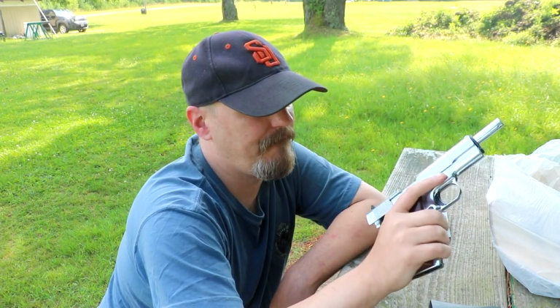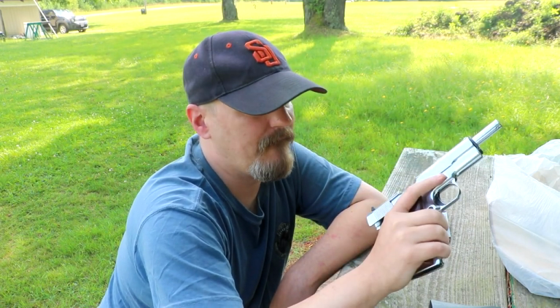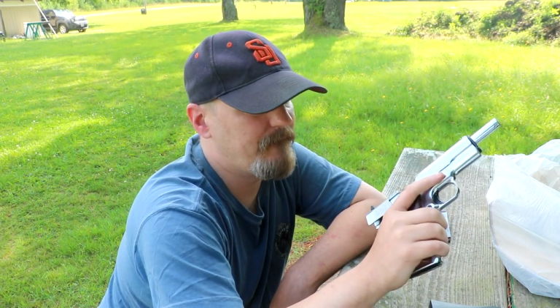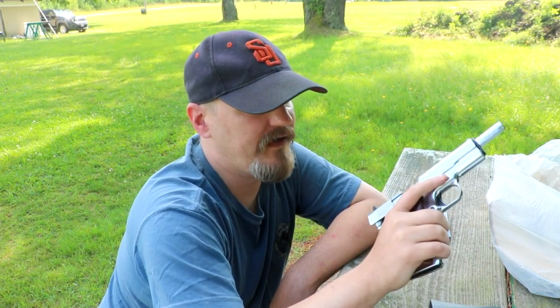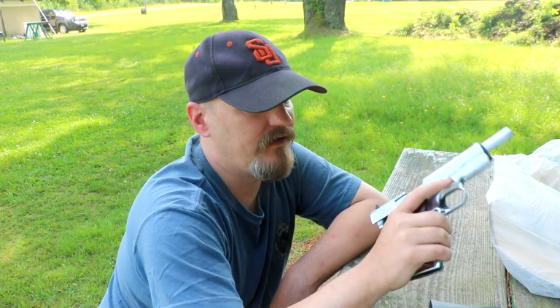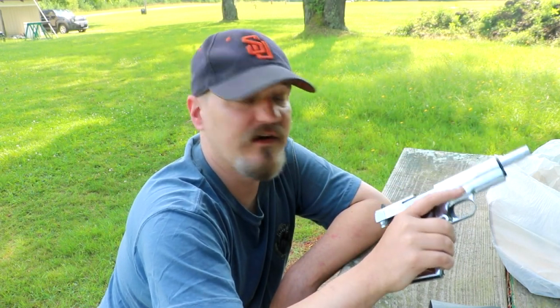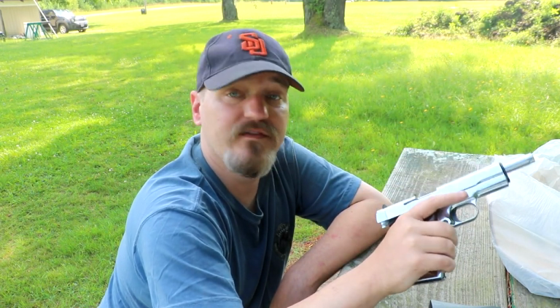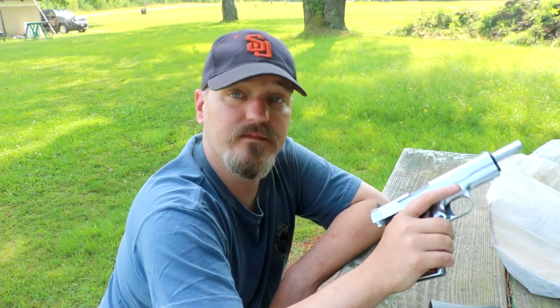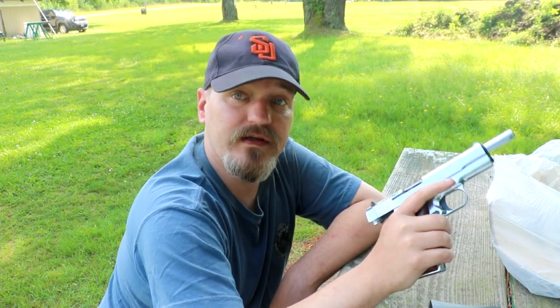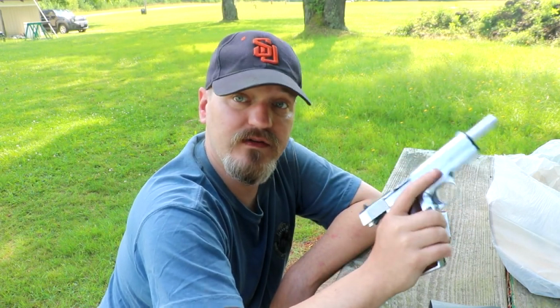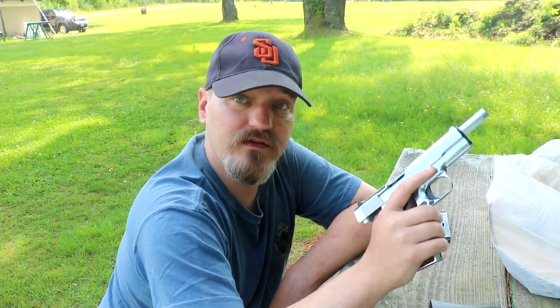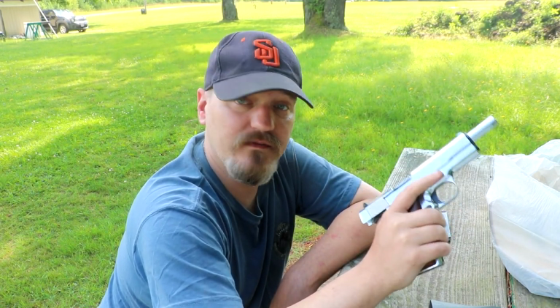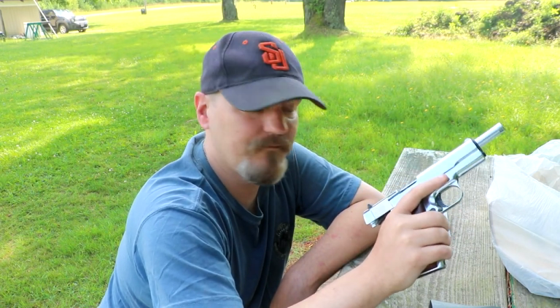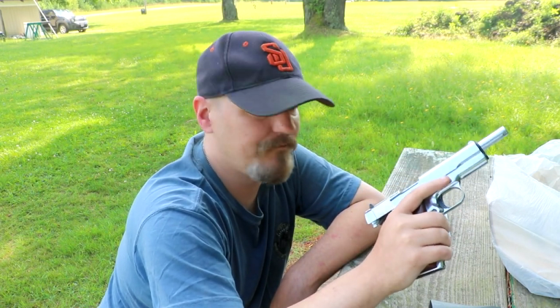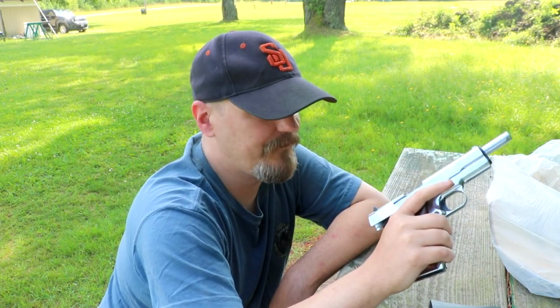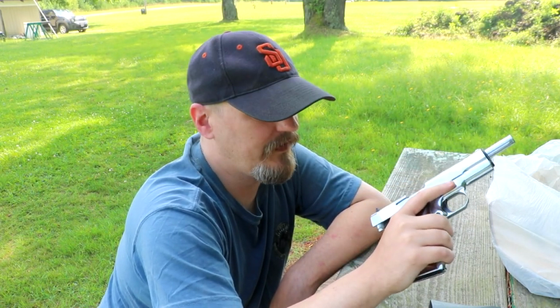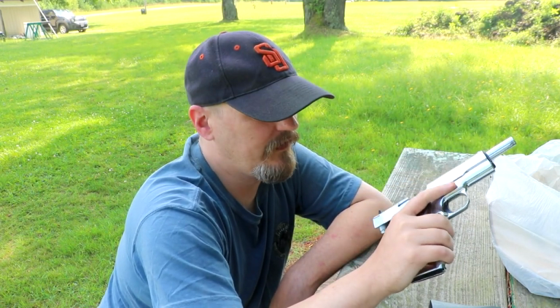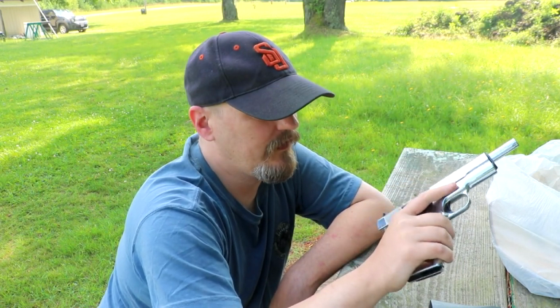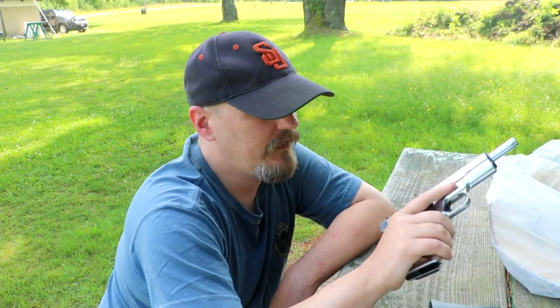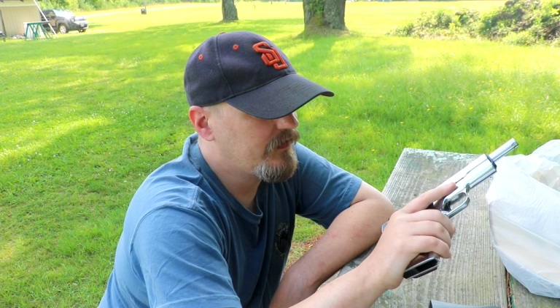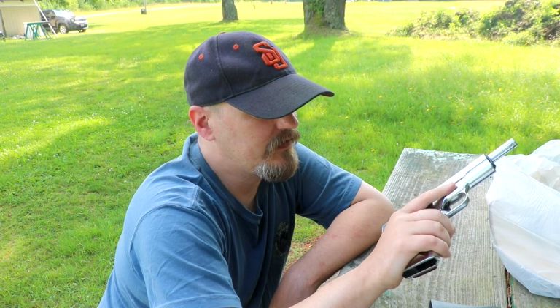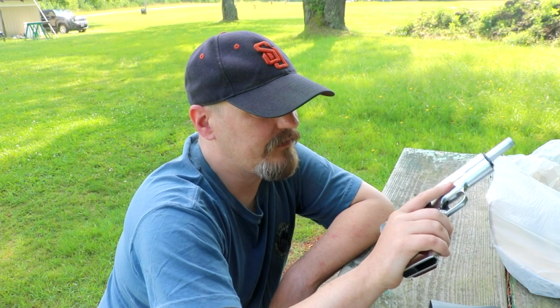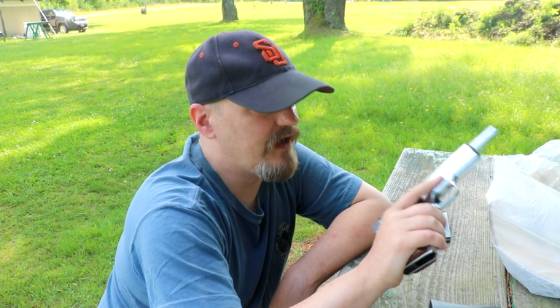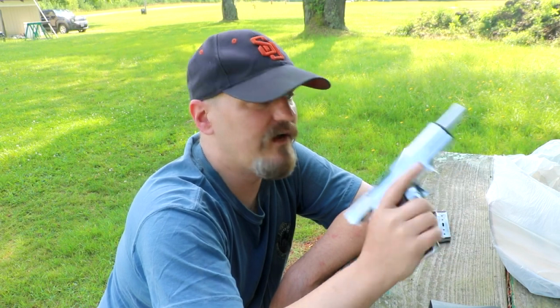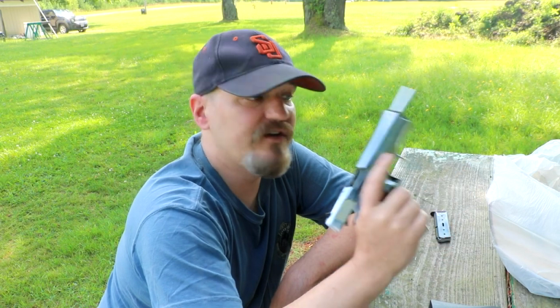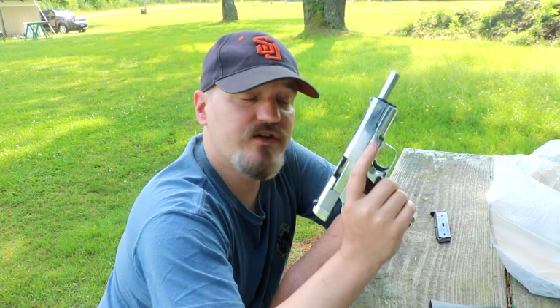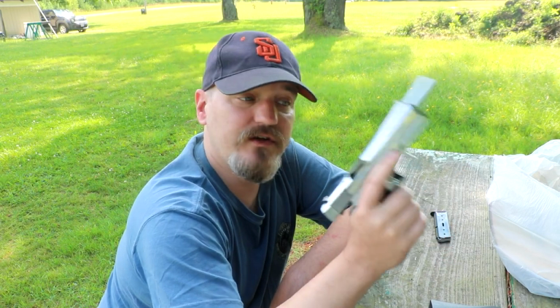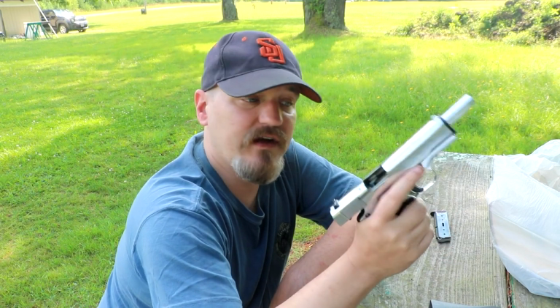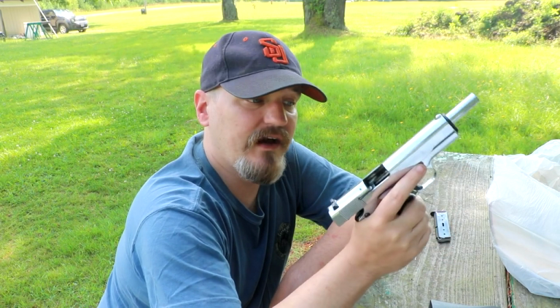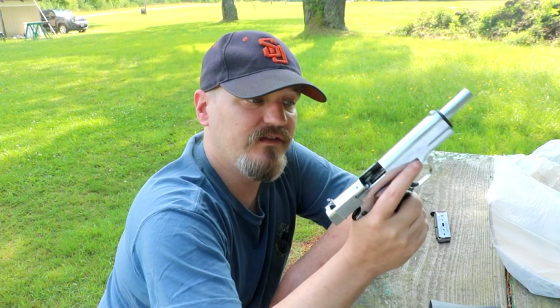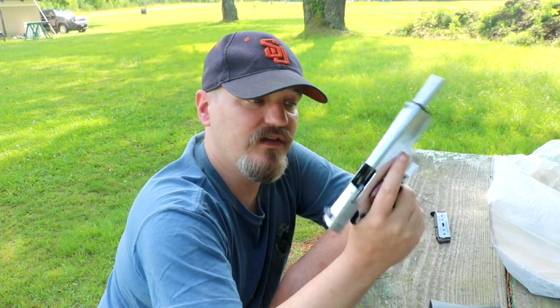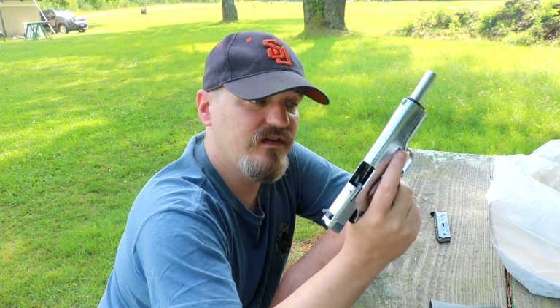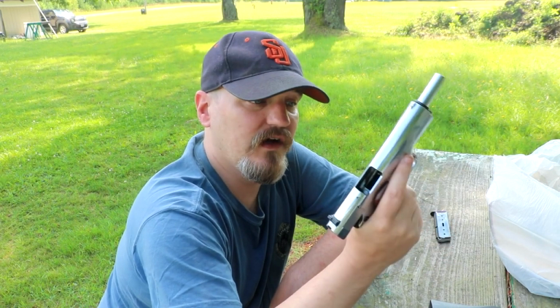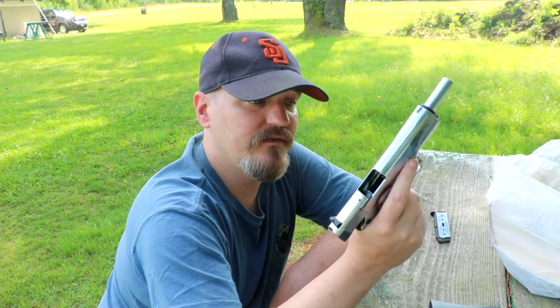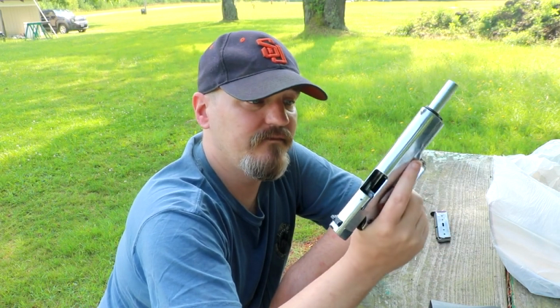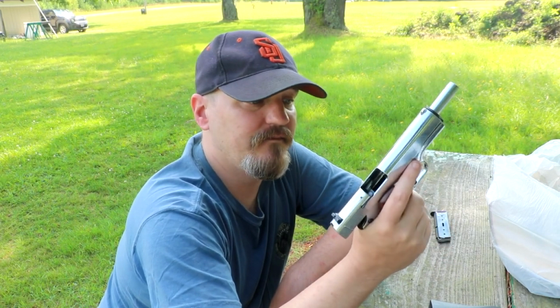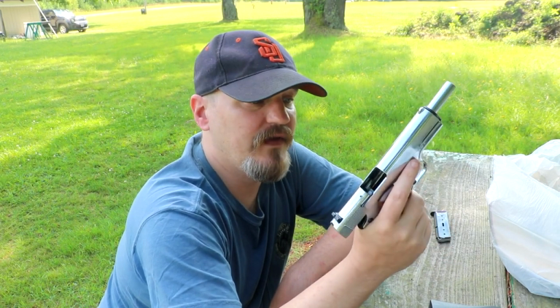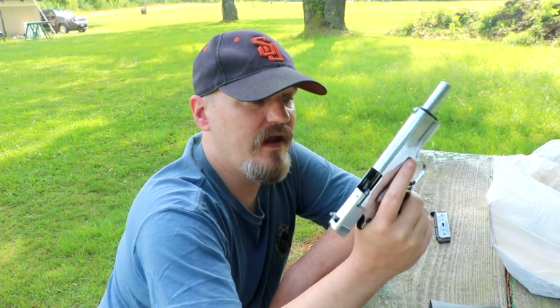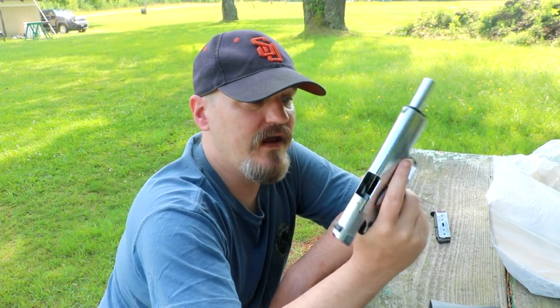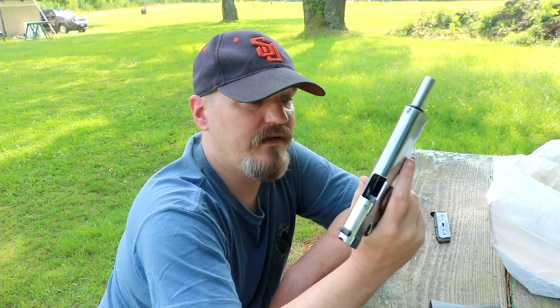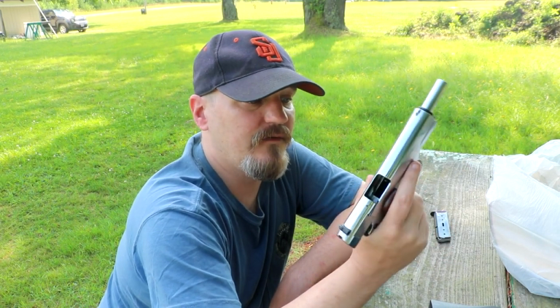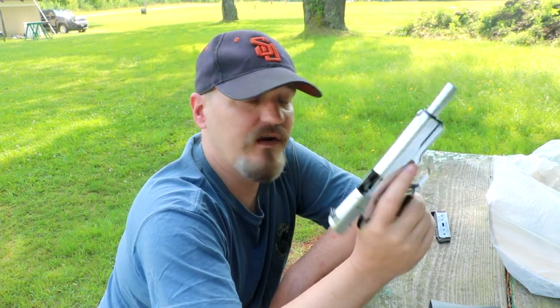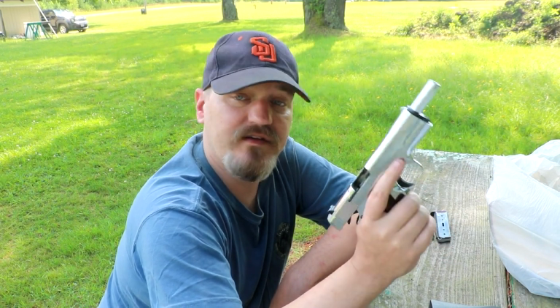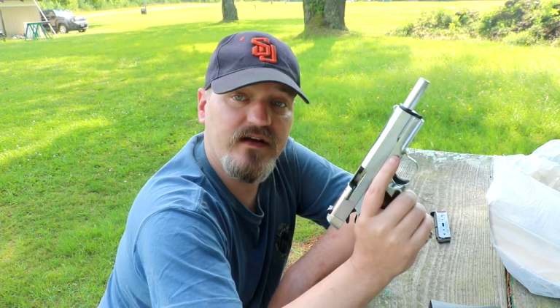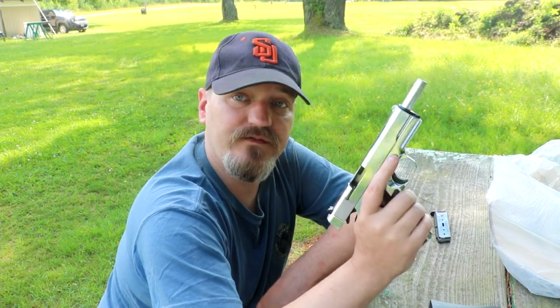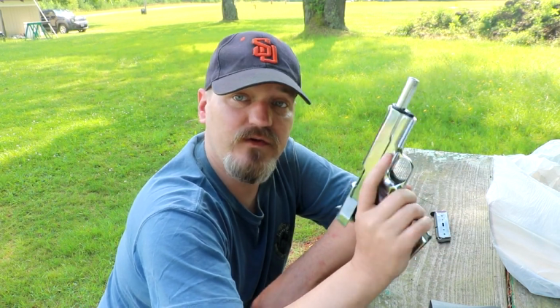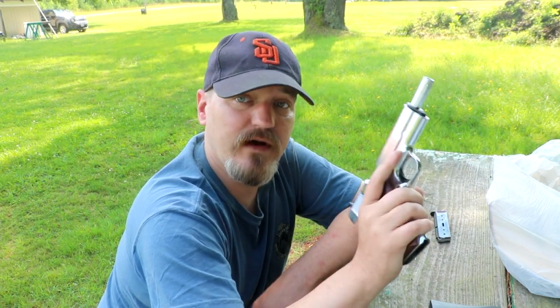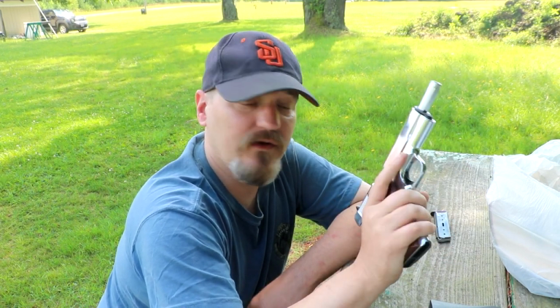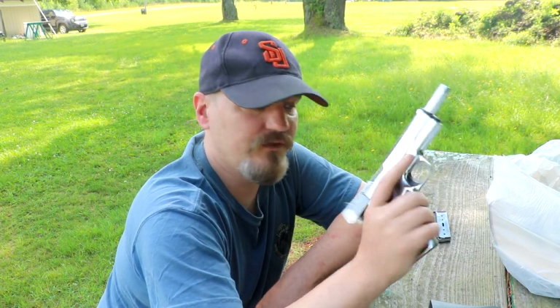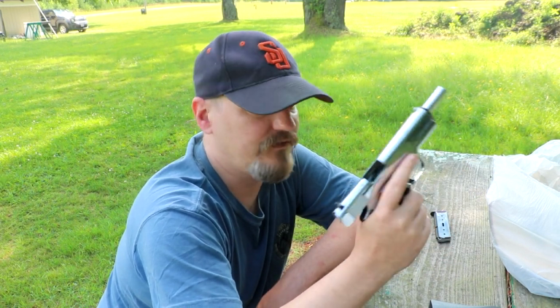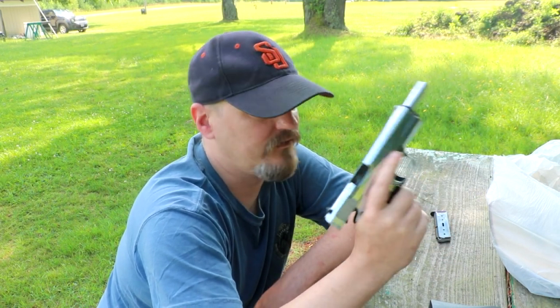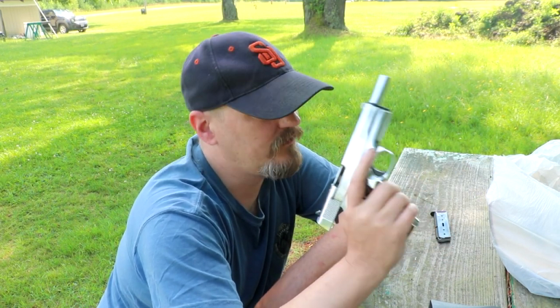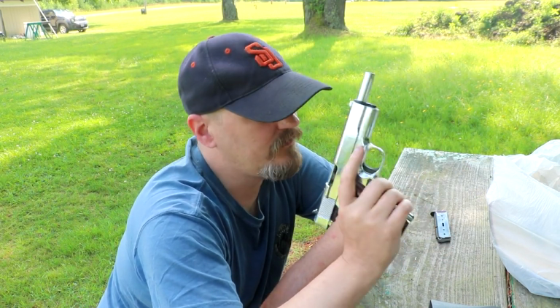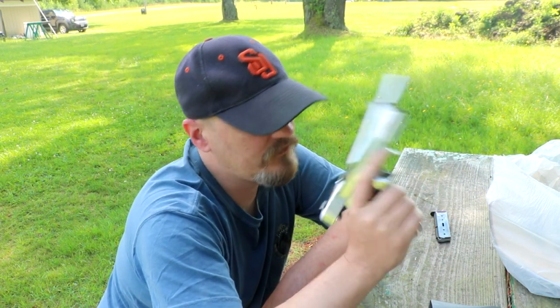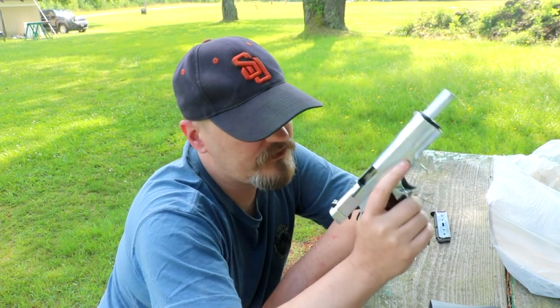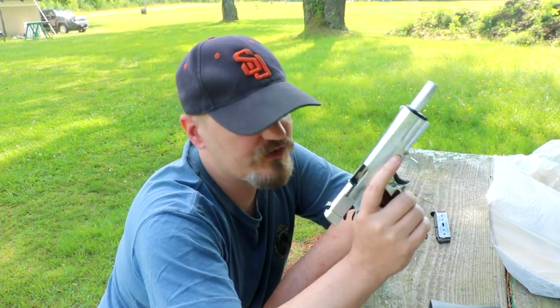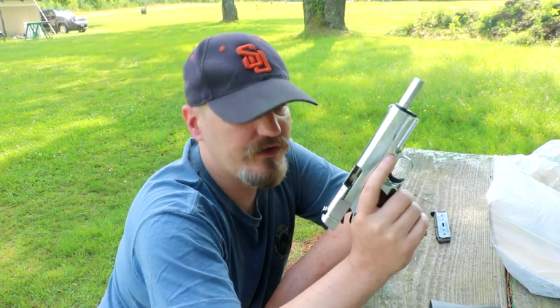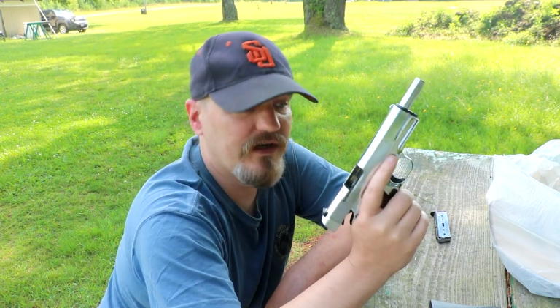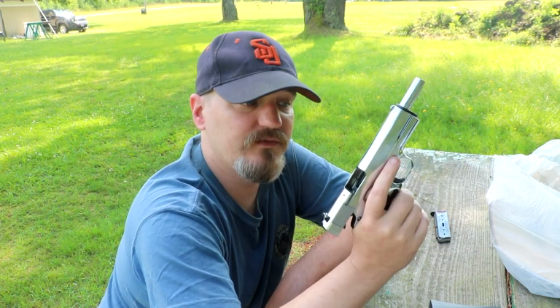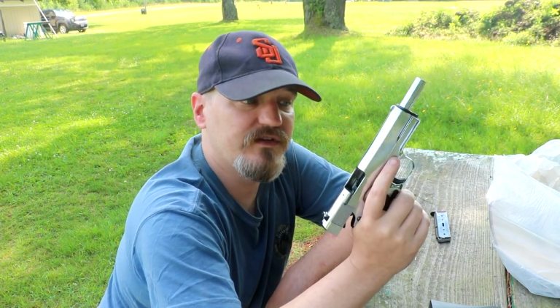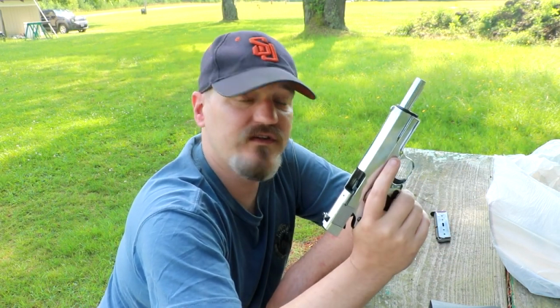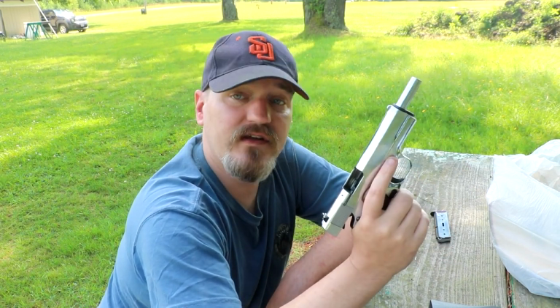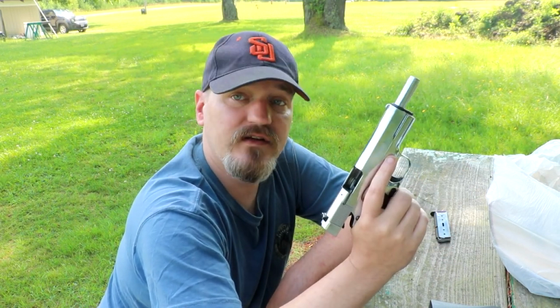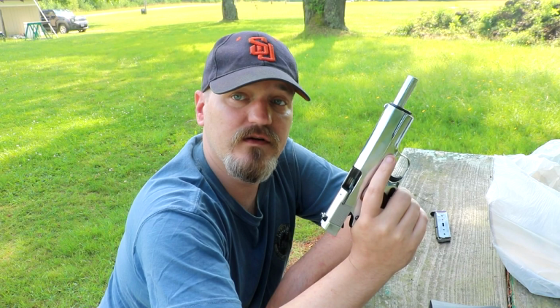May he rest in peace. But I wanted to show you guys his gun, and I wanted to take a few rounds and show you guys what this thing can do.